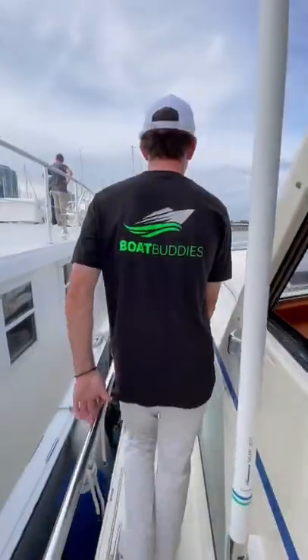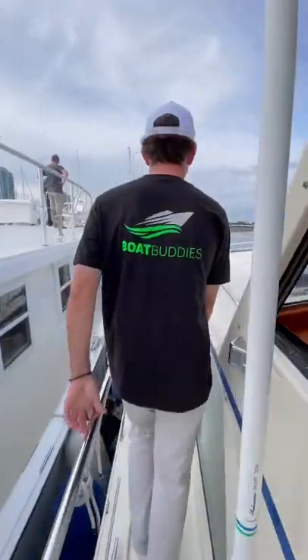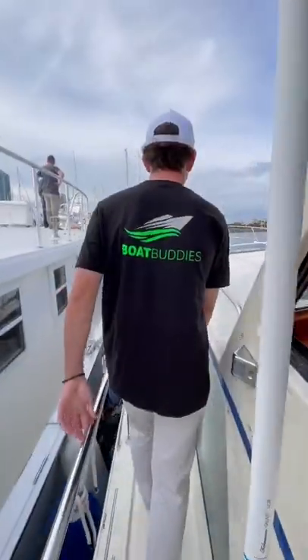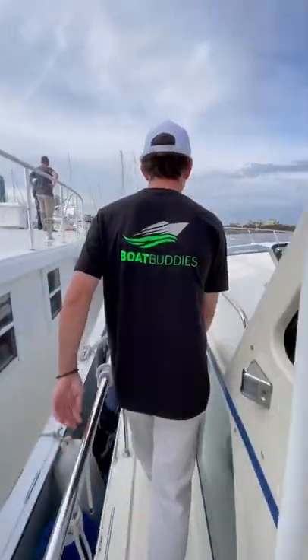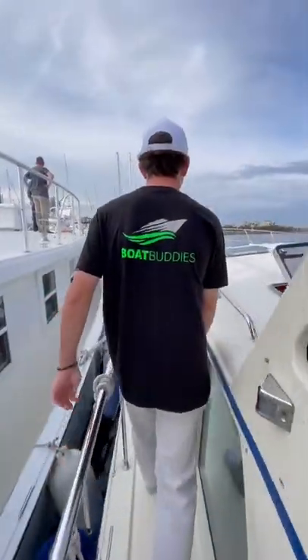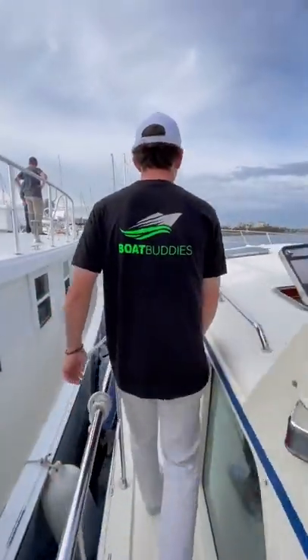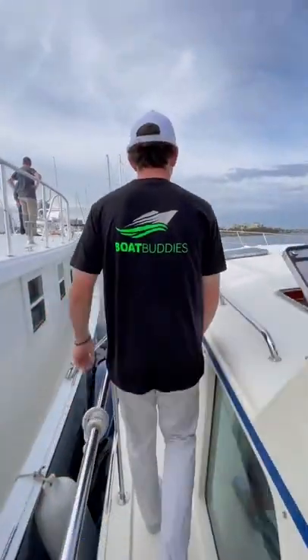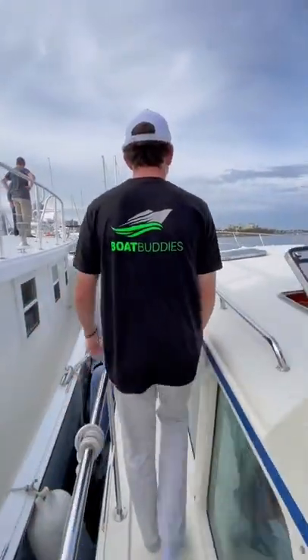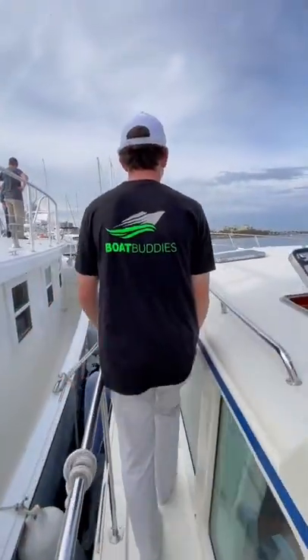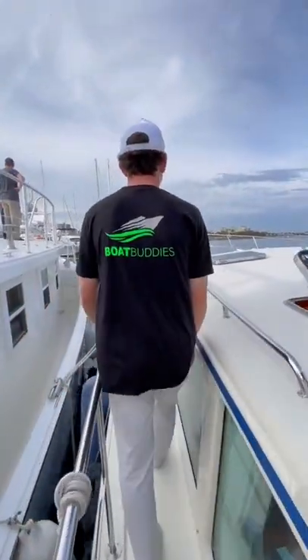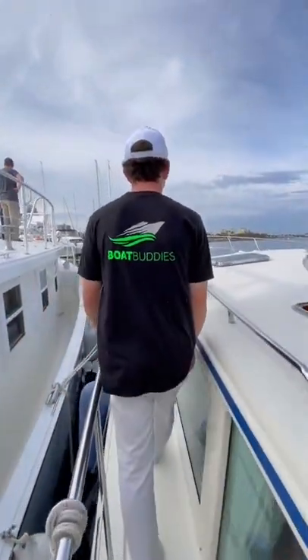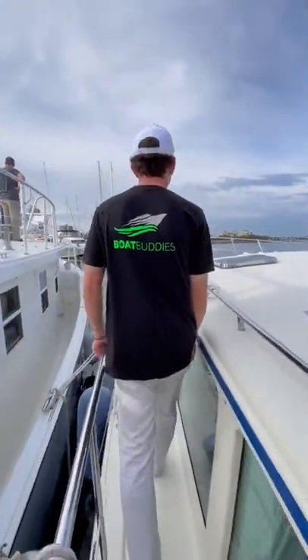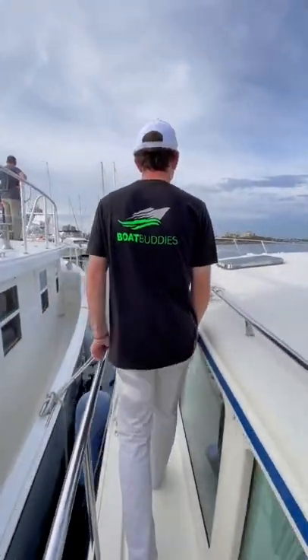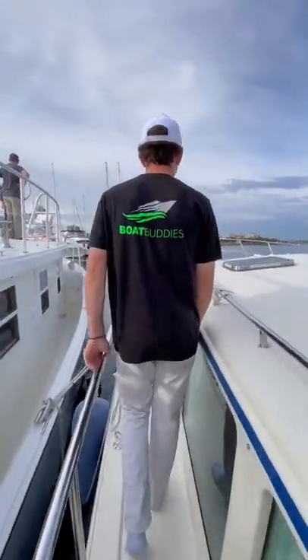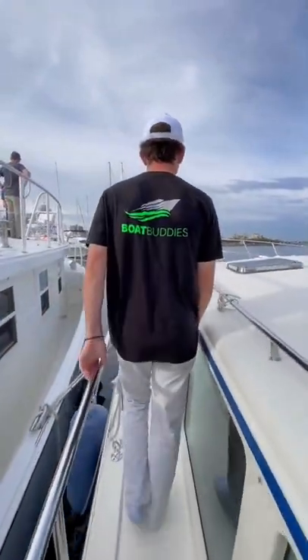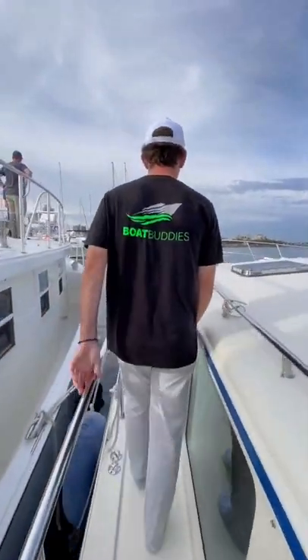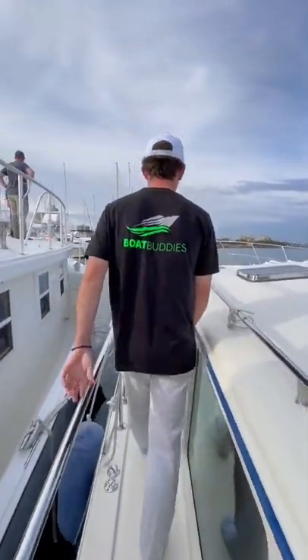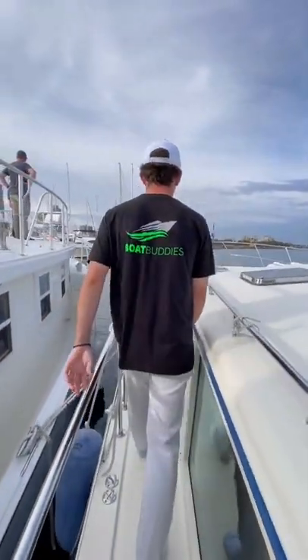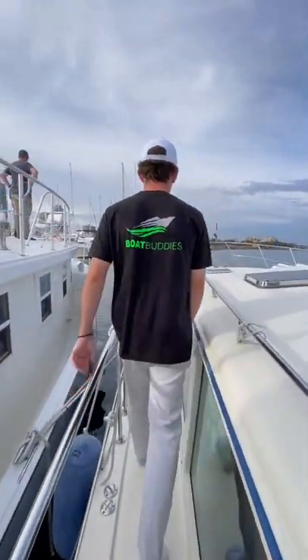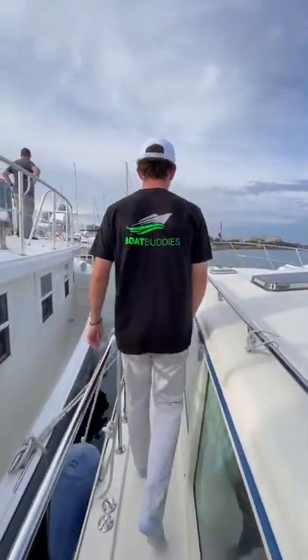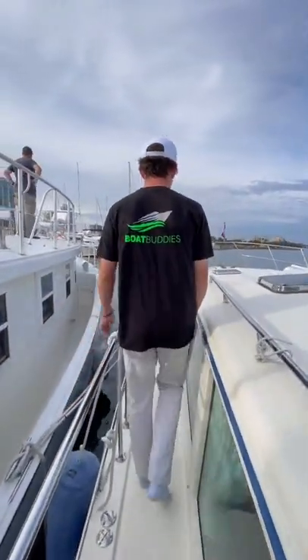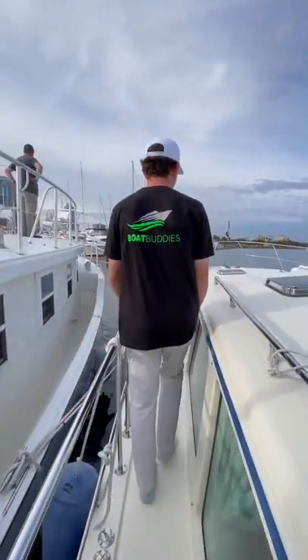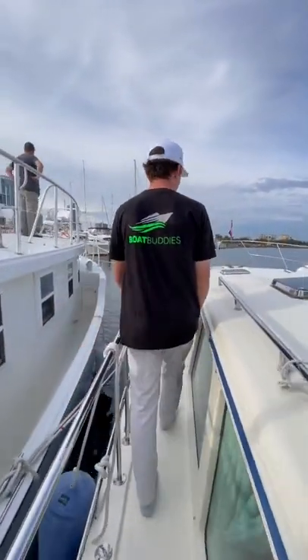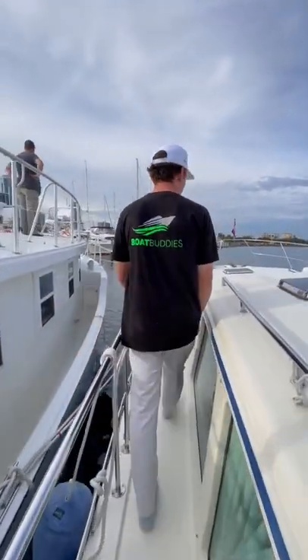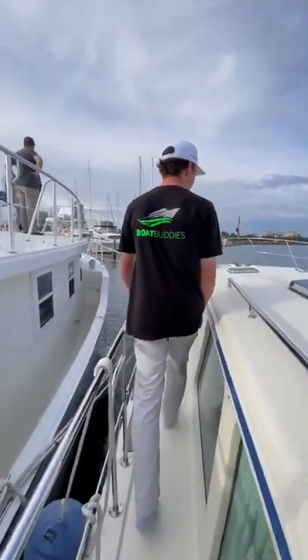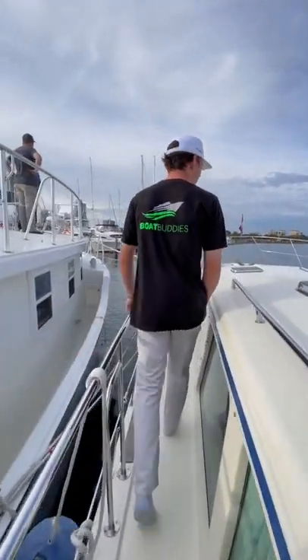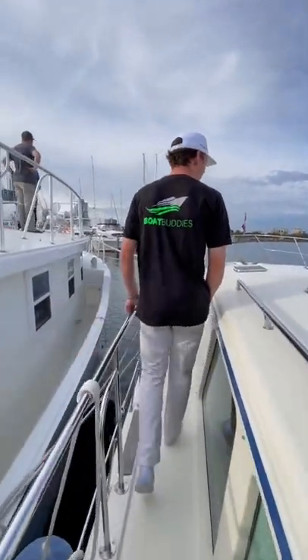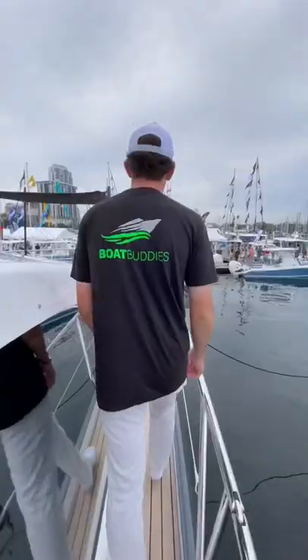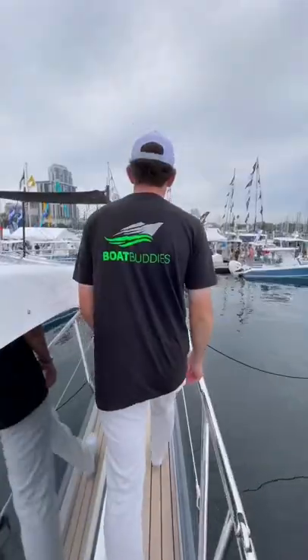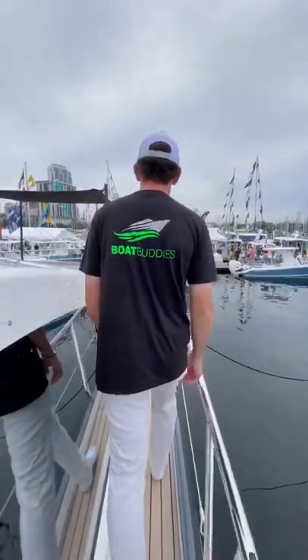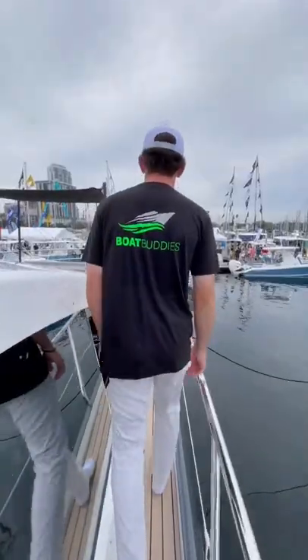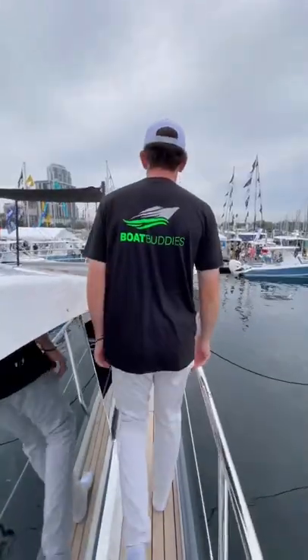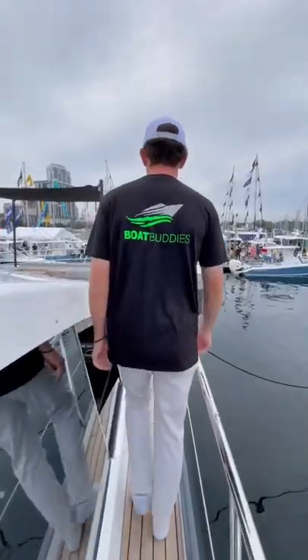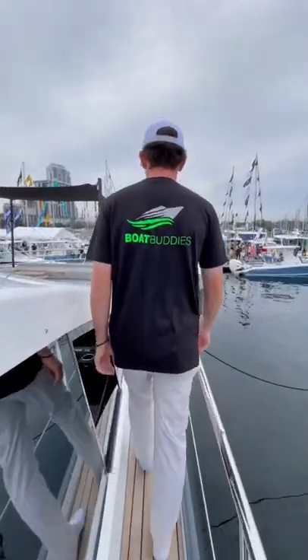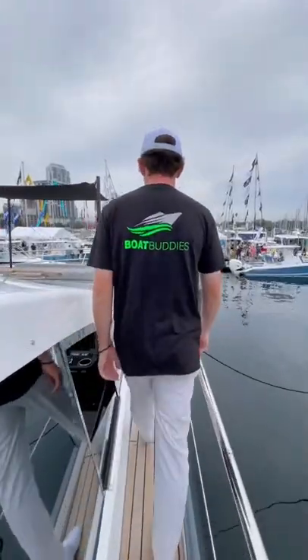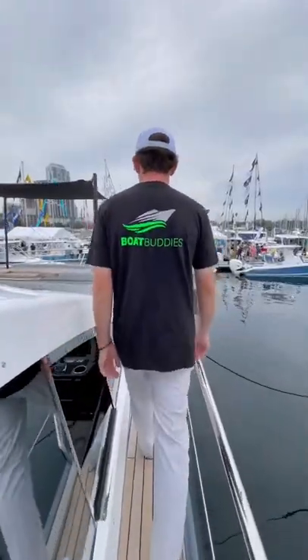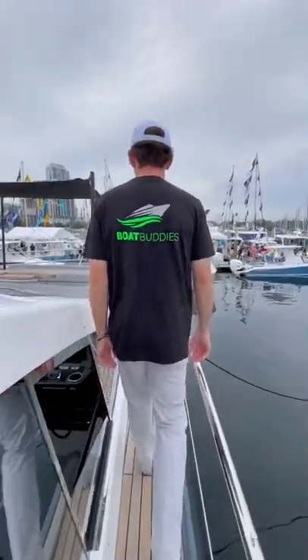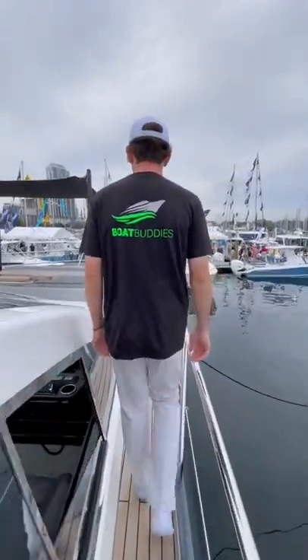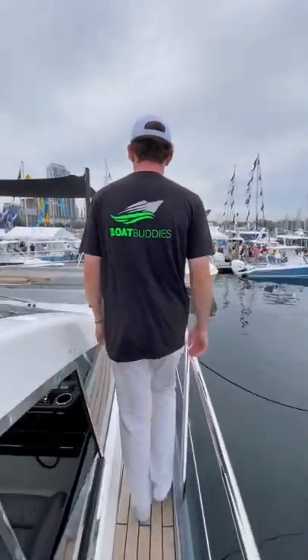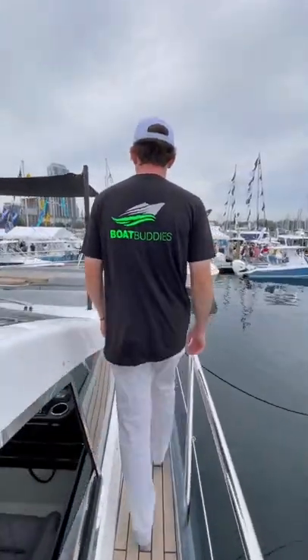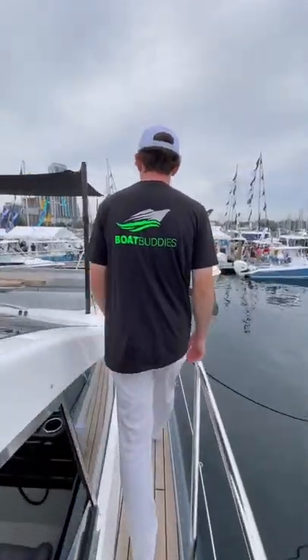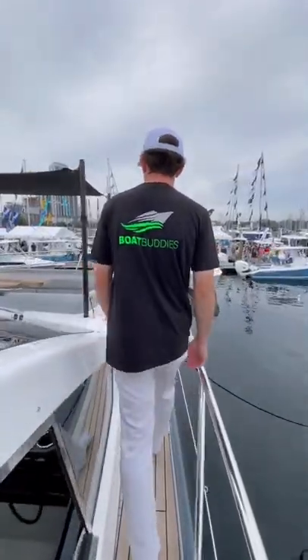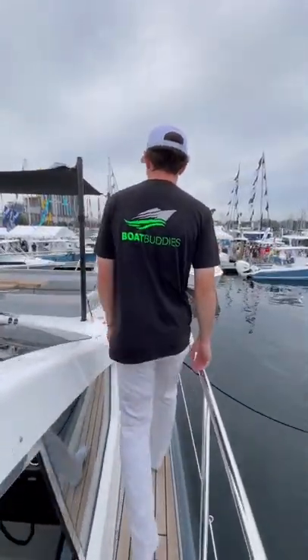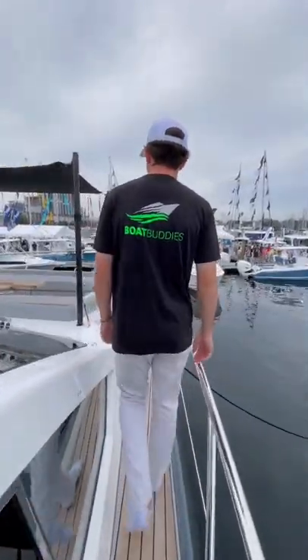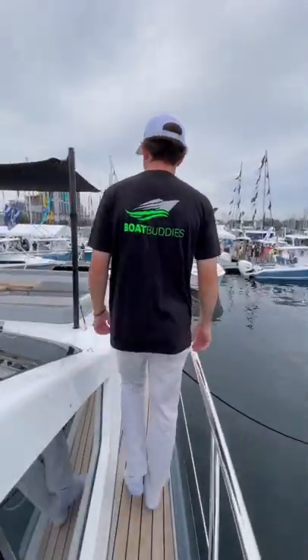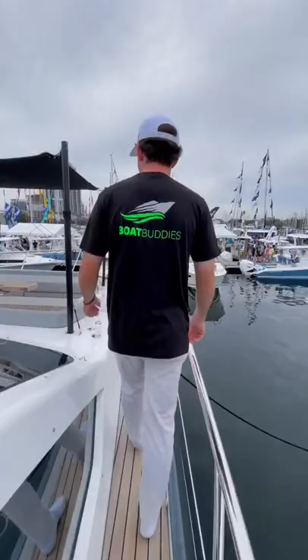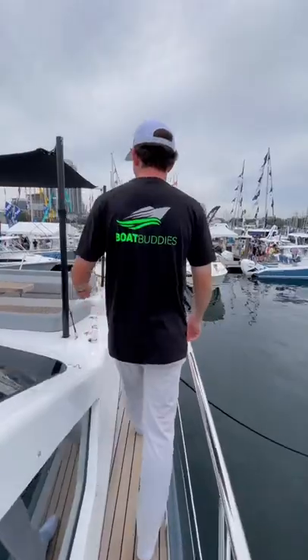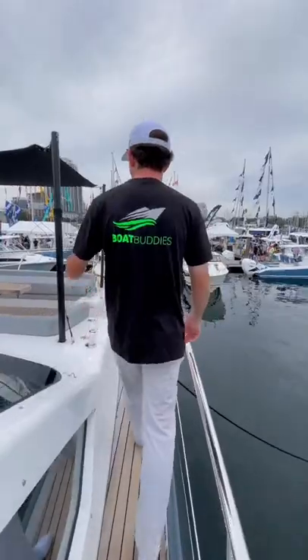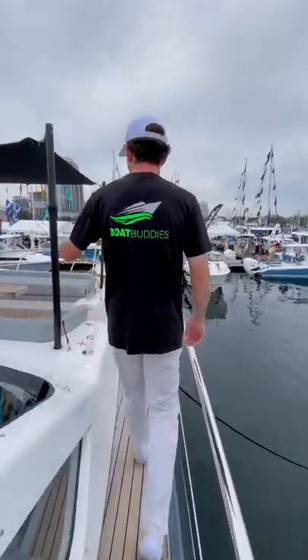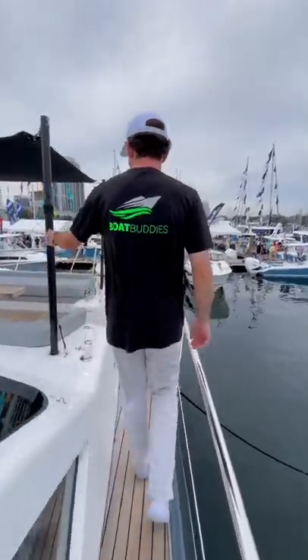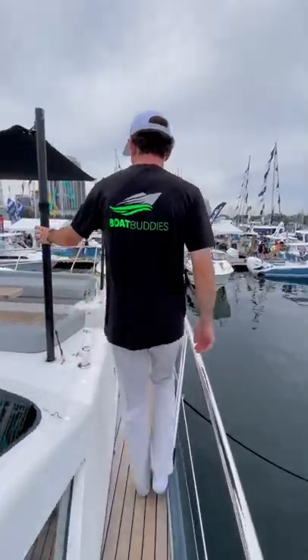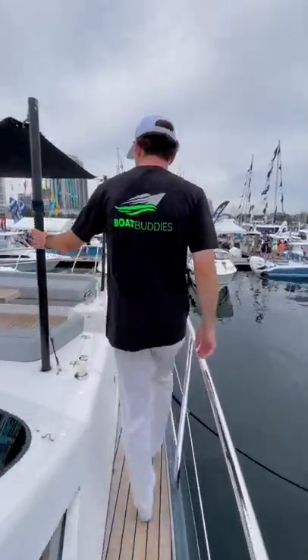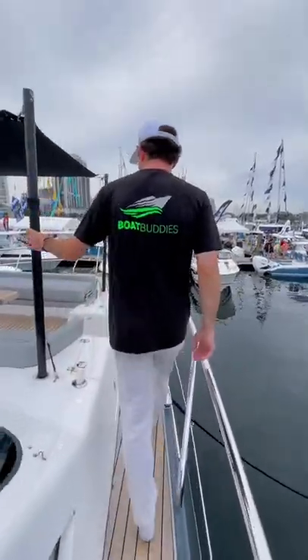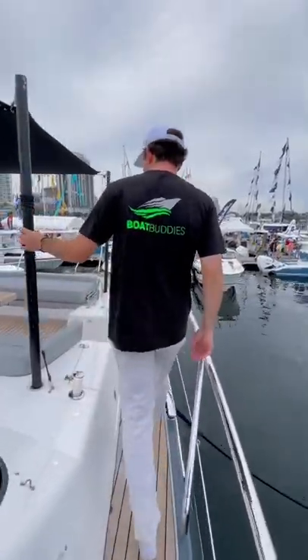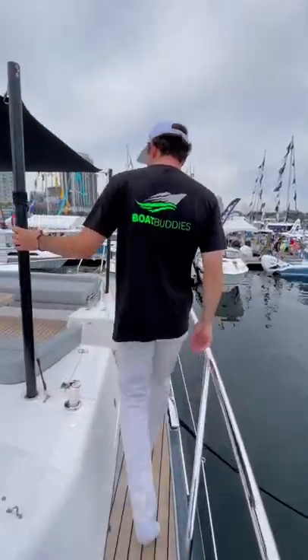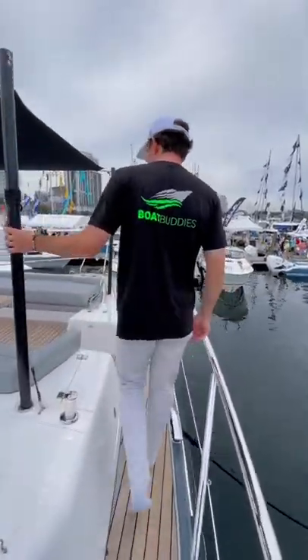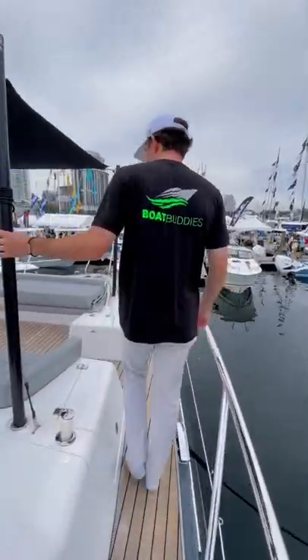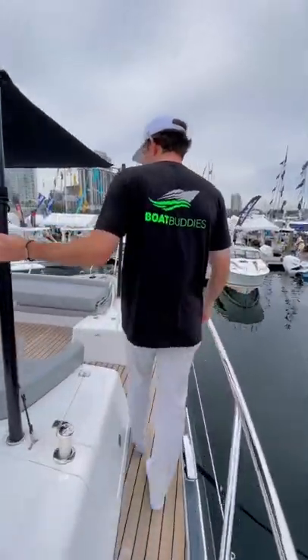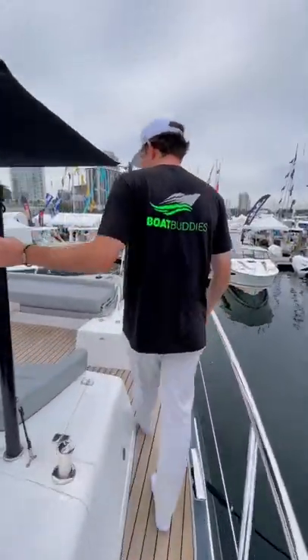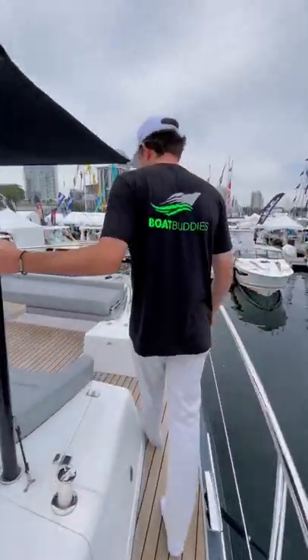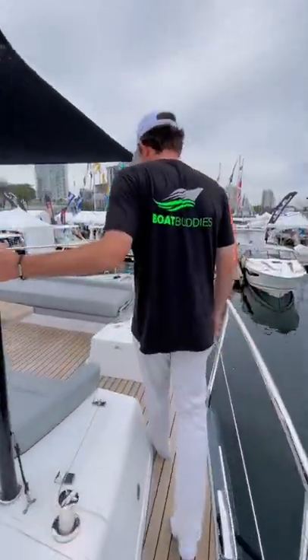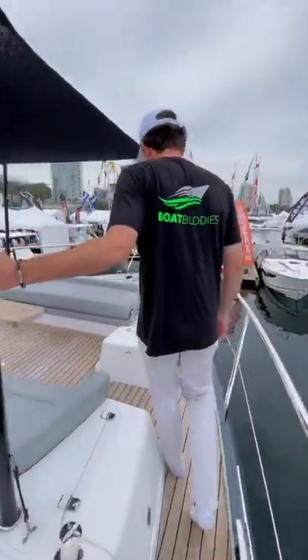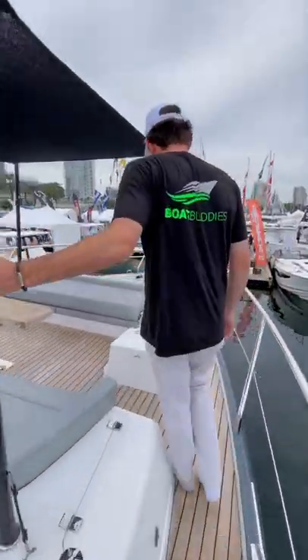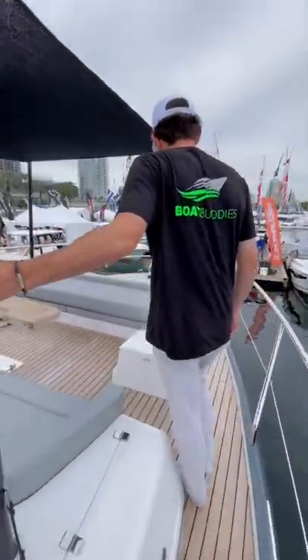Also, don't forget boating season is here. Make sure to pick up some boat buddies so you can keep your boat looking brand new all season long.